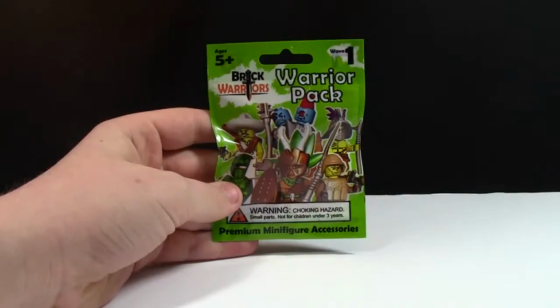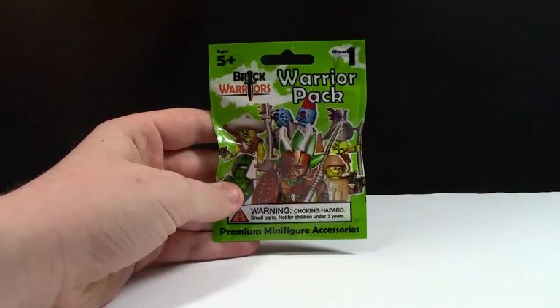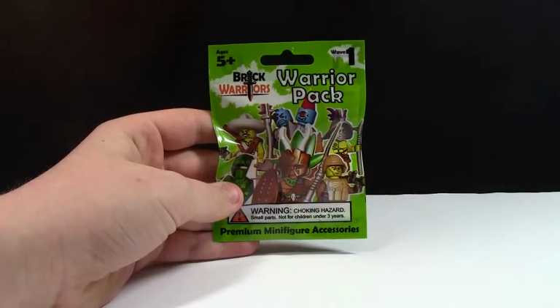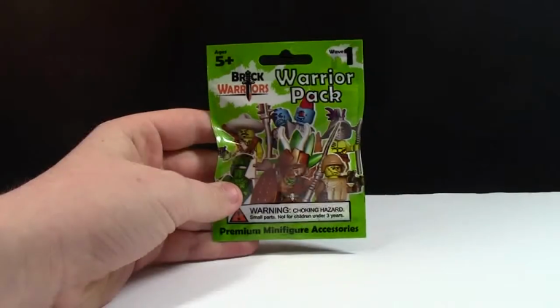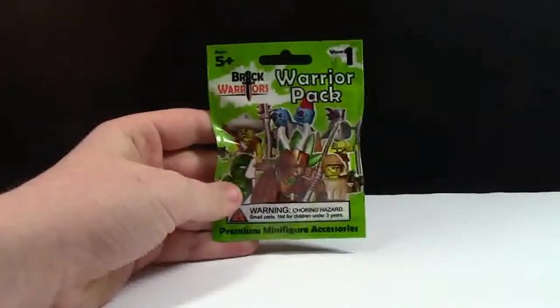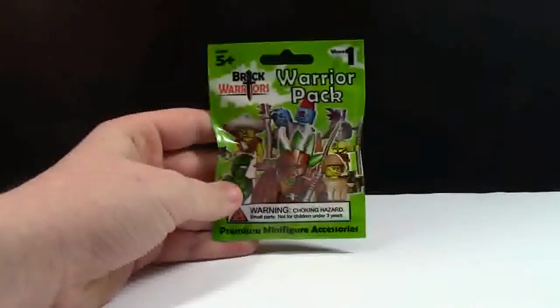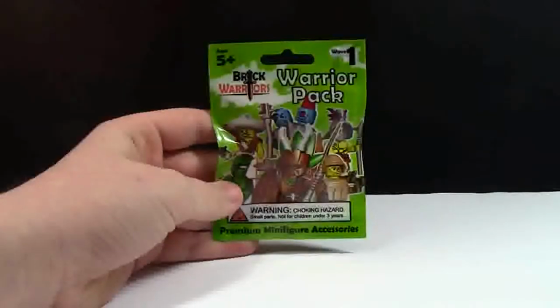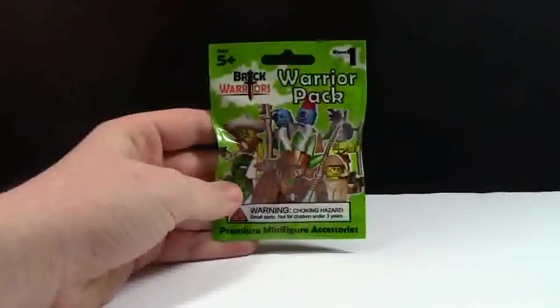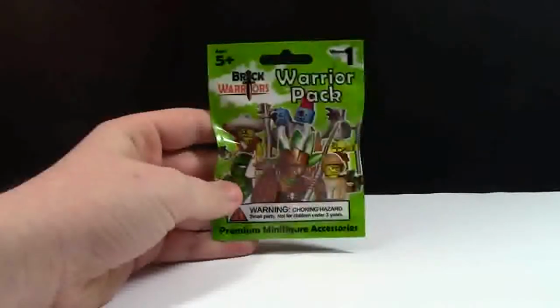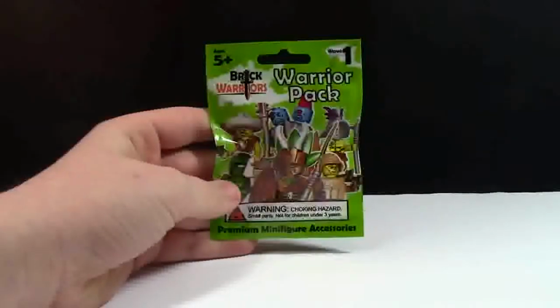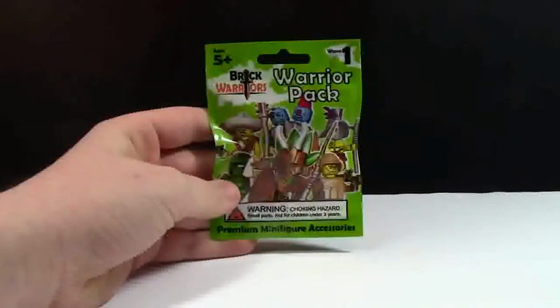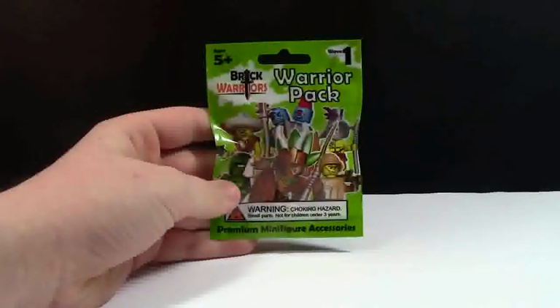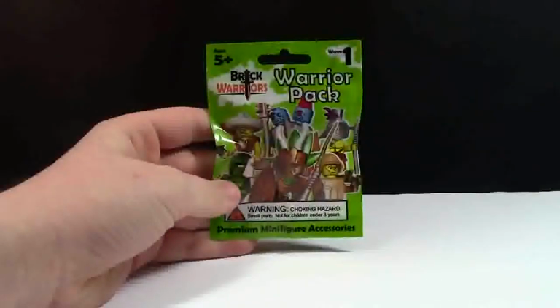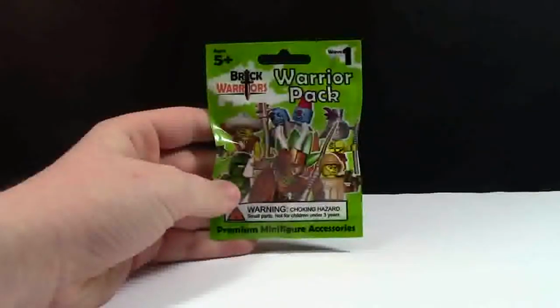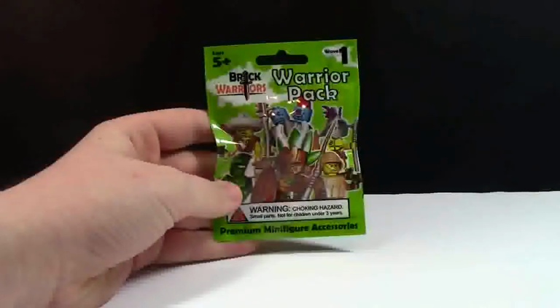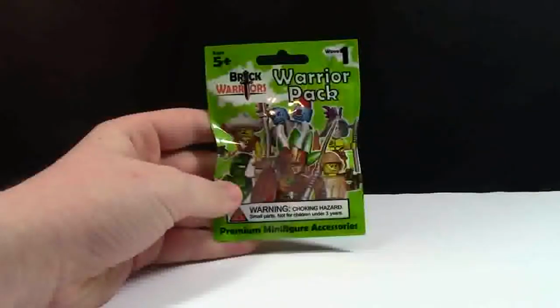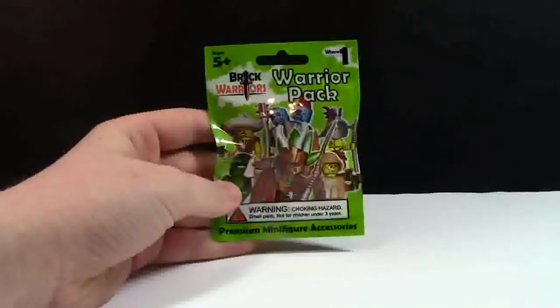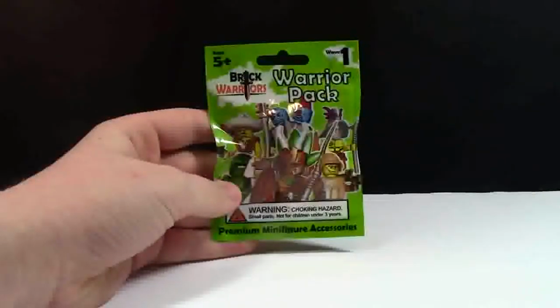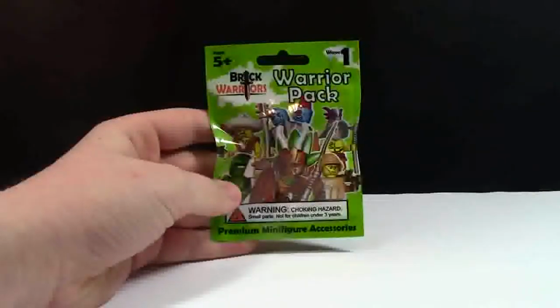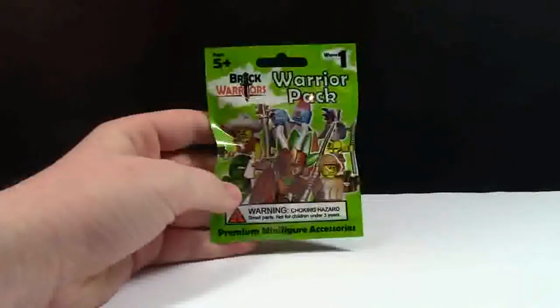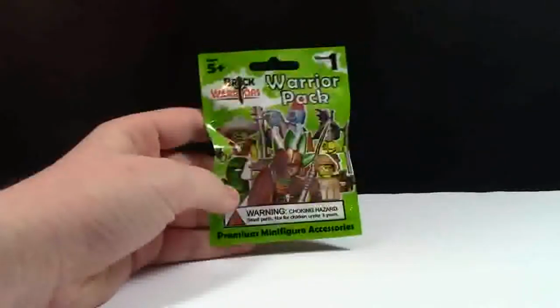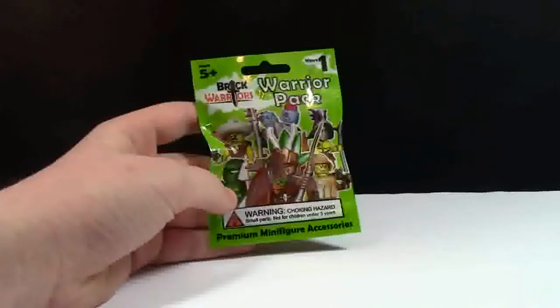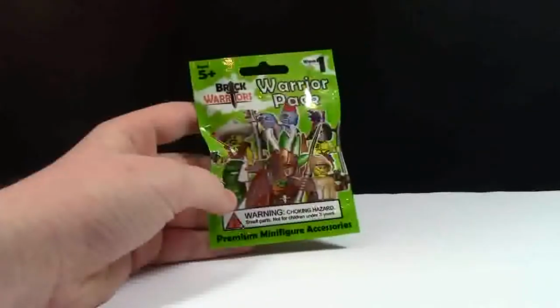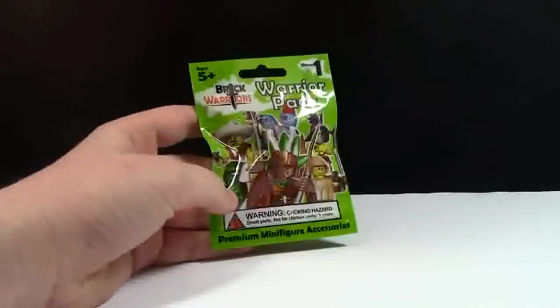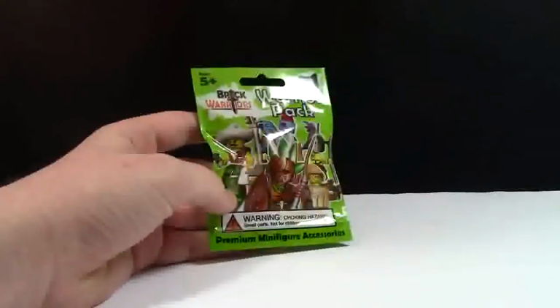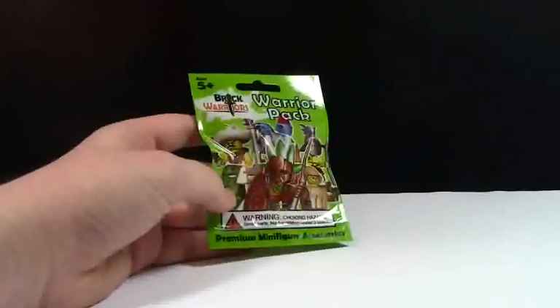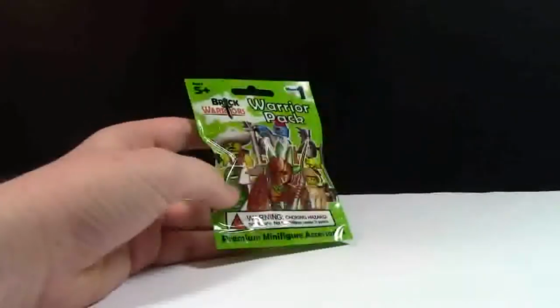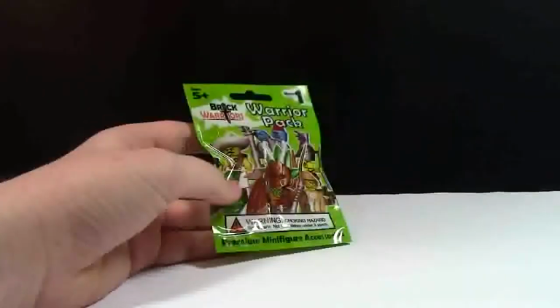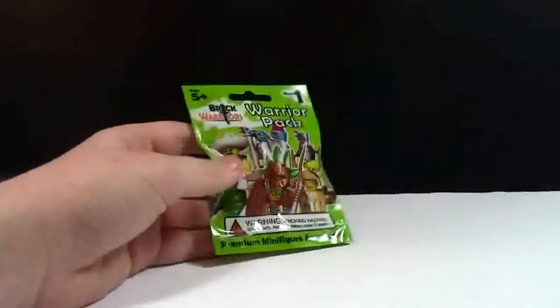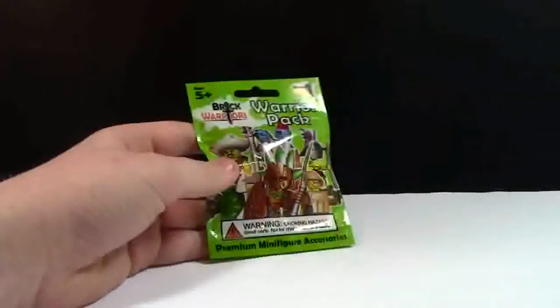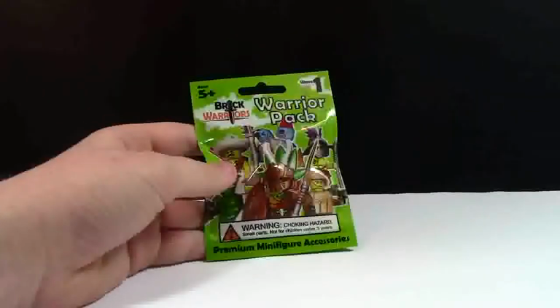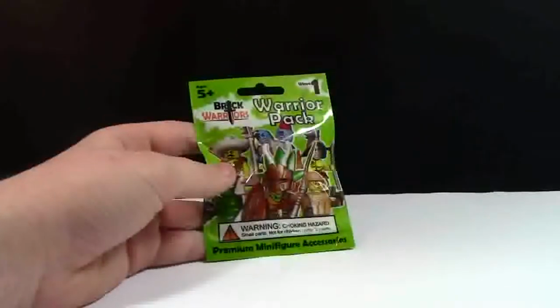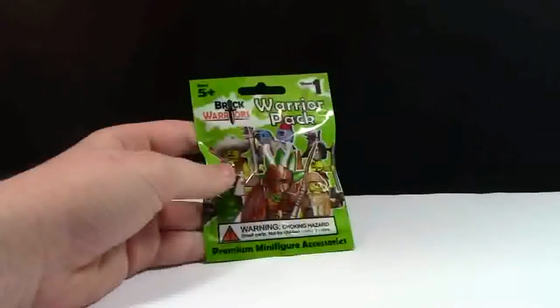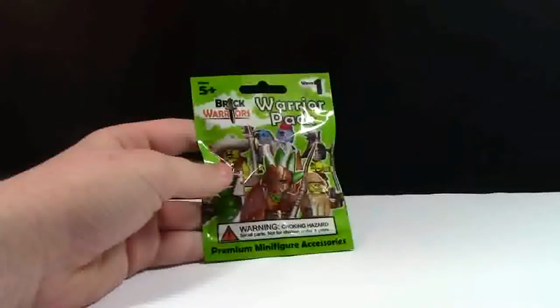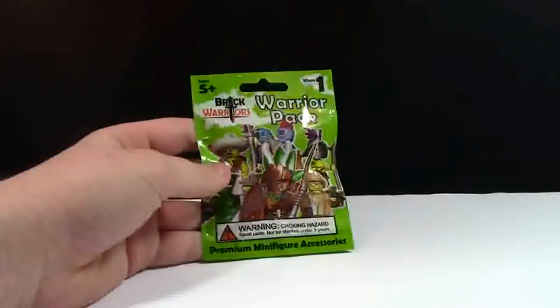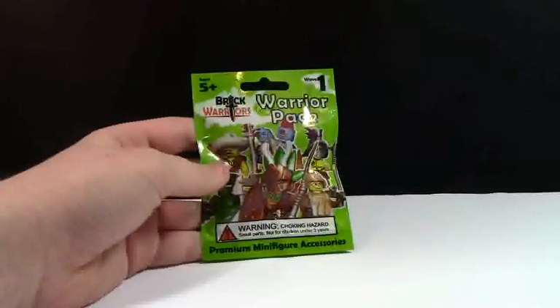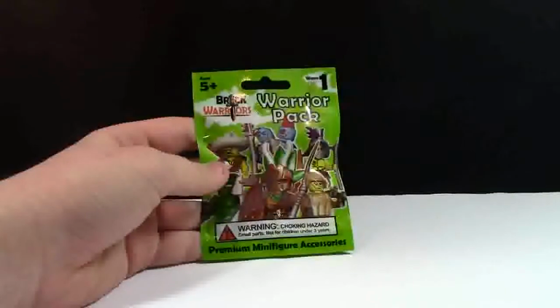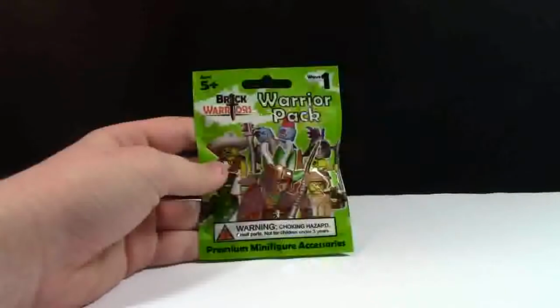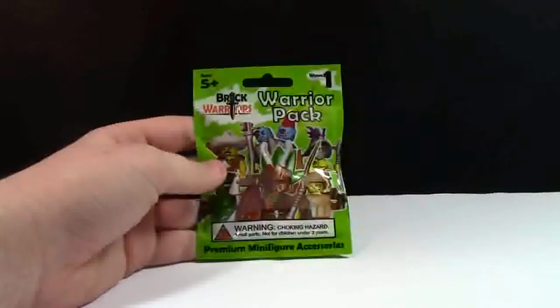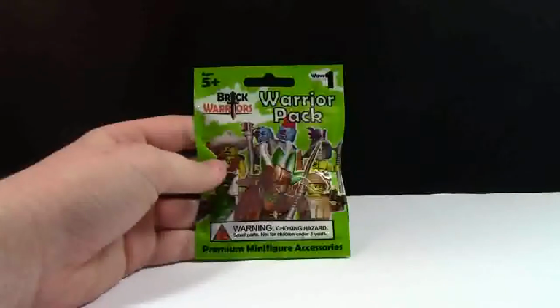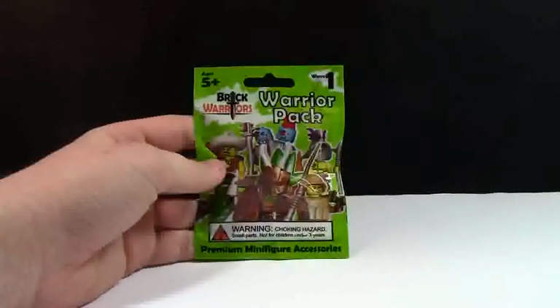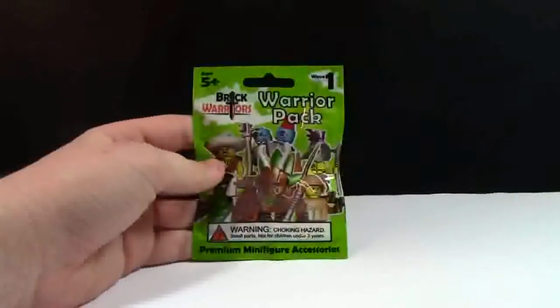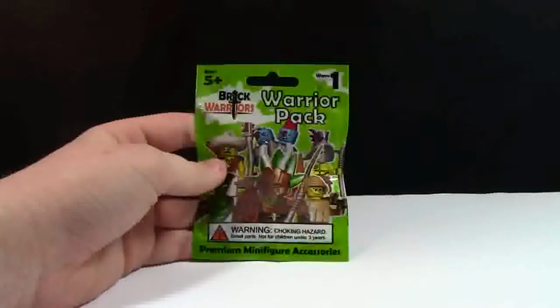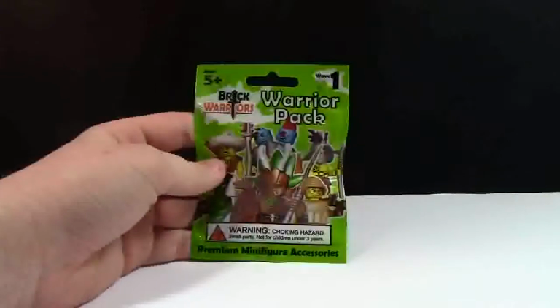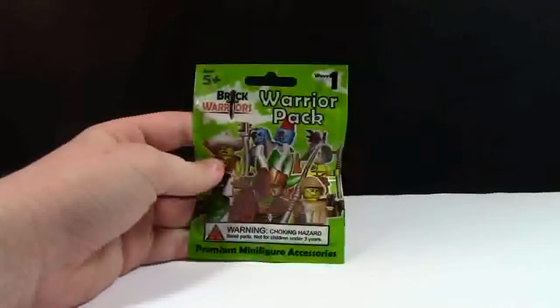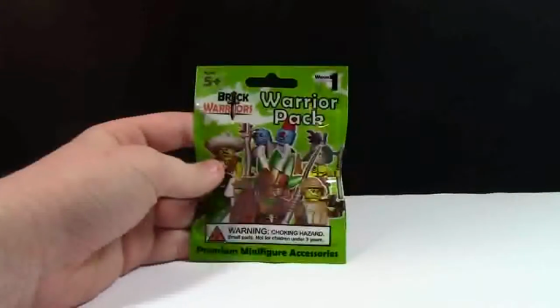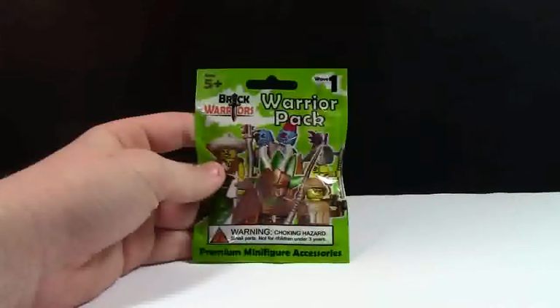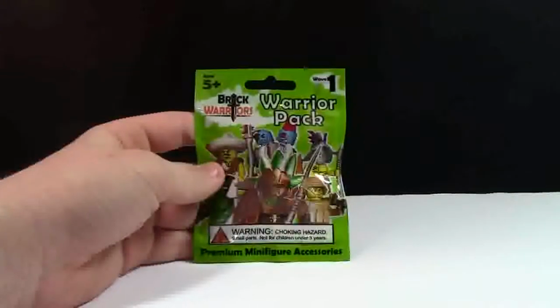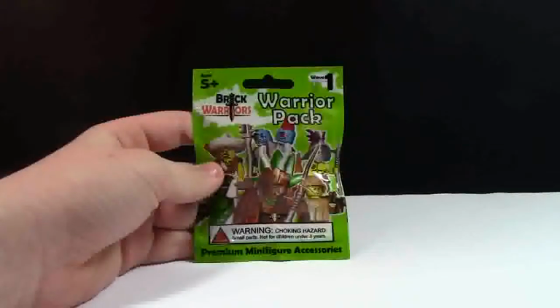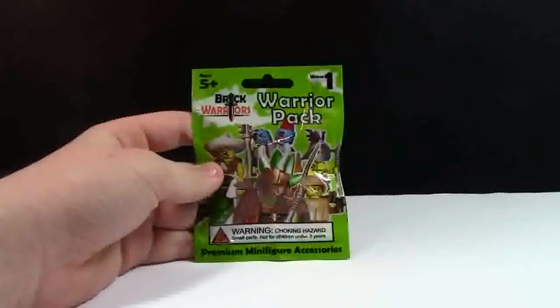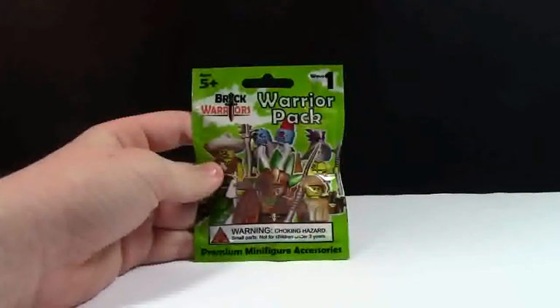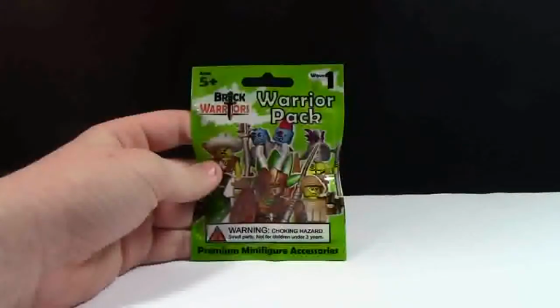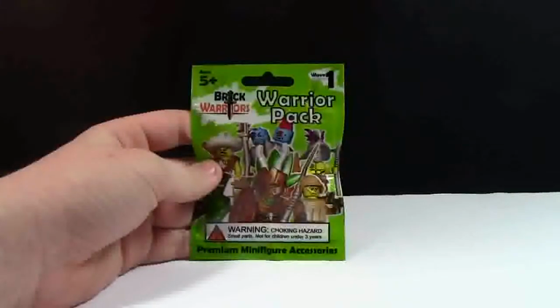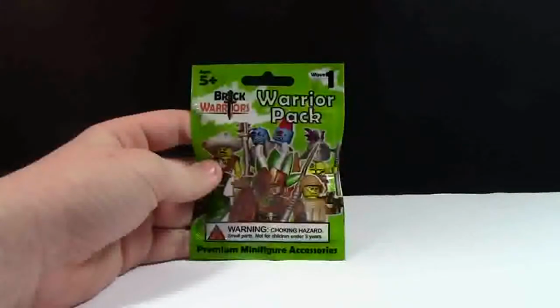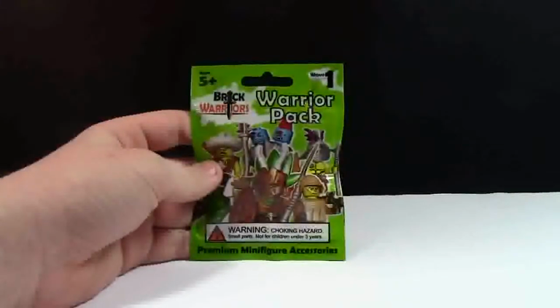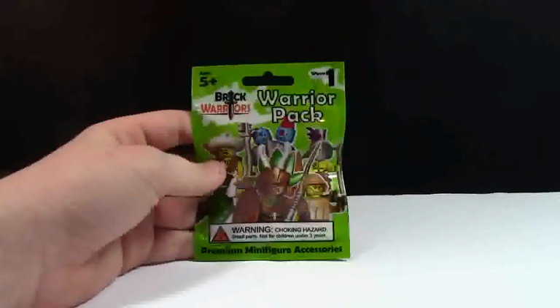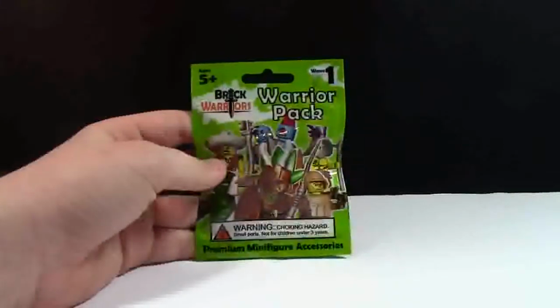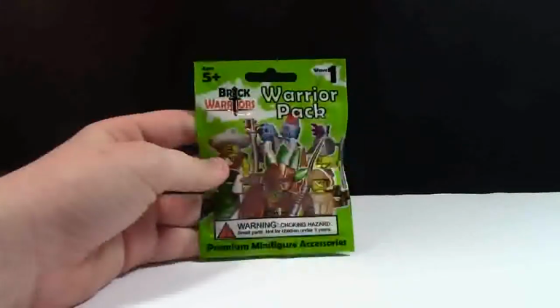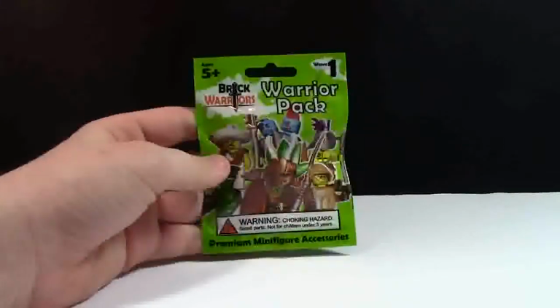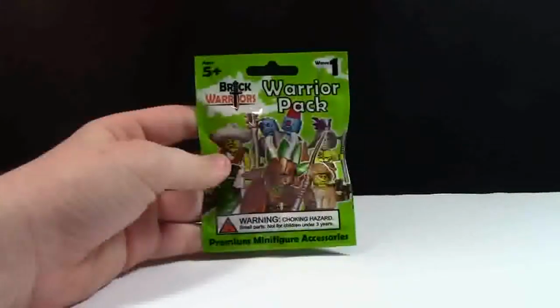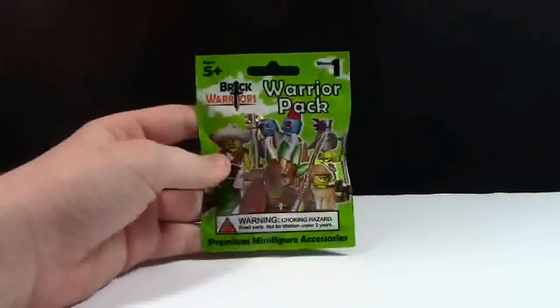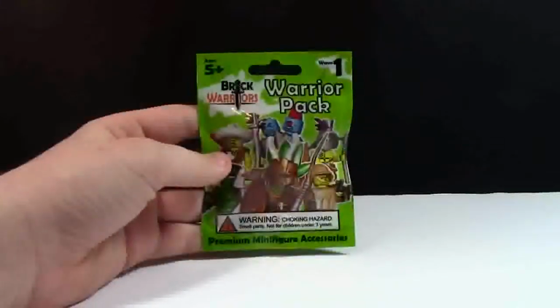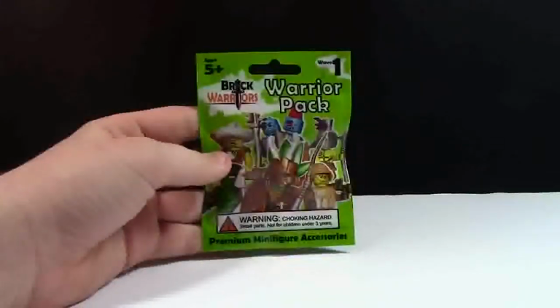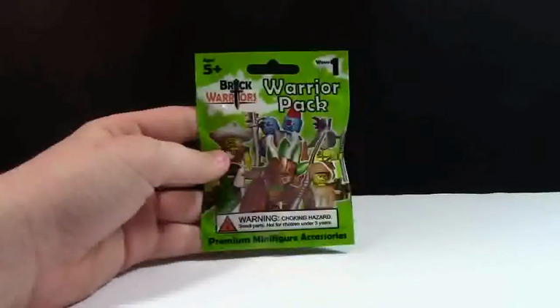Hey everybody, BrickLover18 here with an unboxing of this Brick Warriors Warrior Pack from Wave 1.